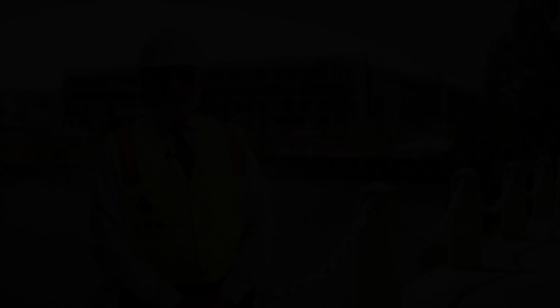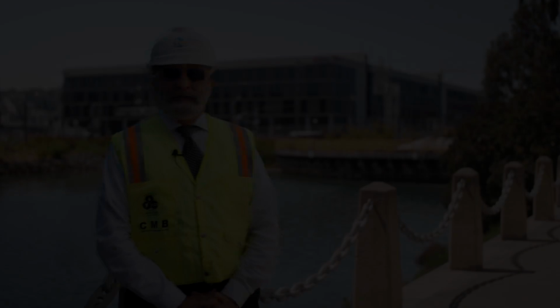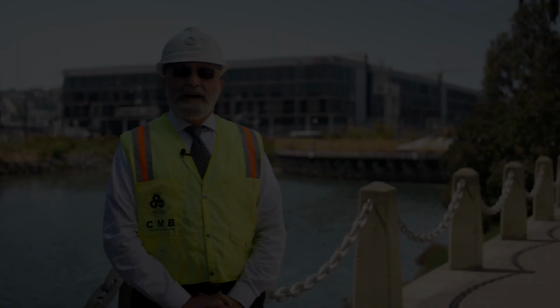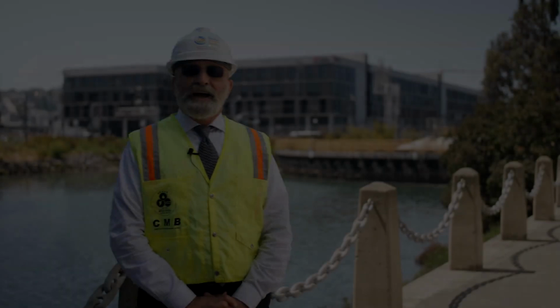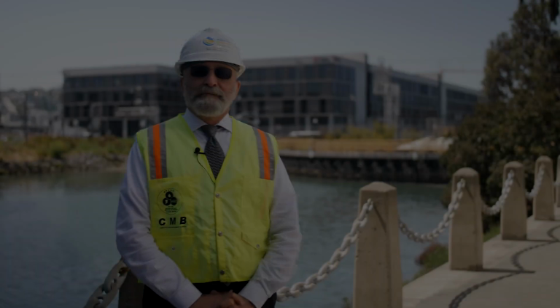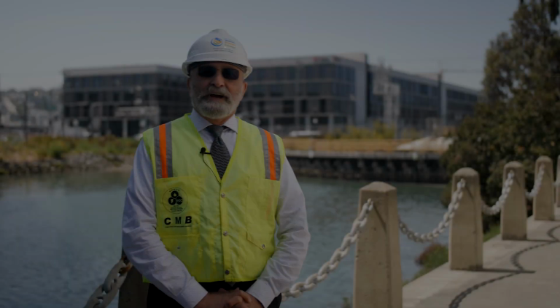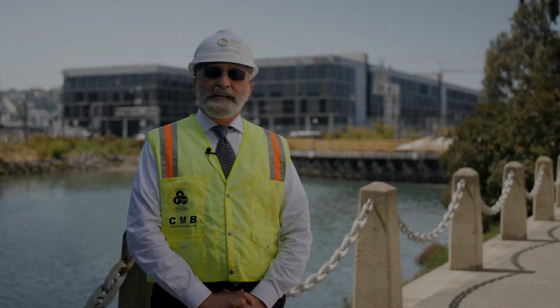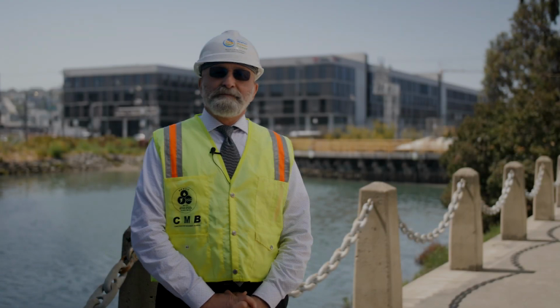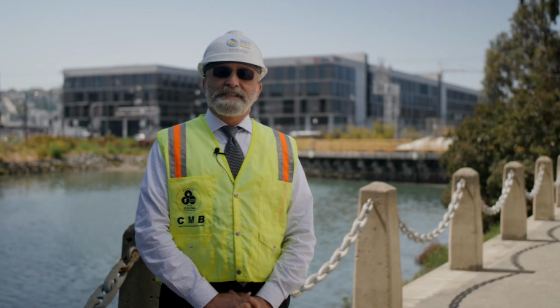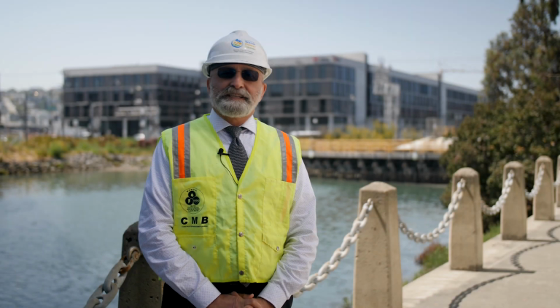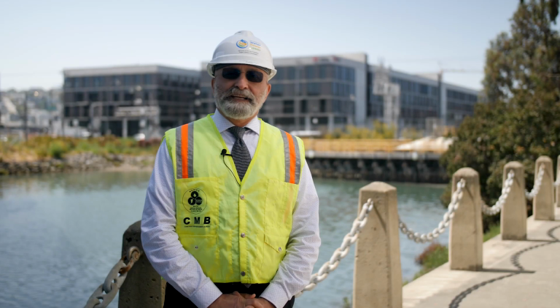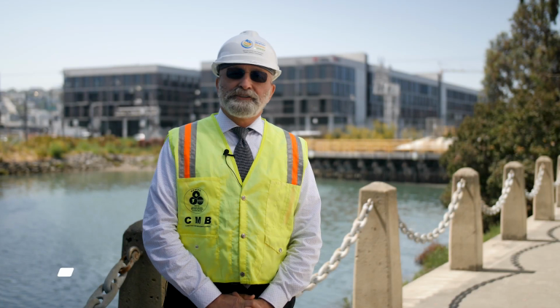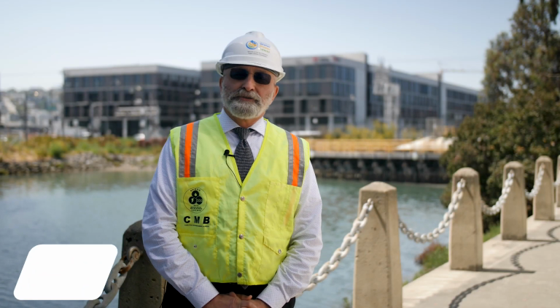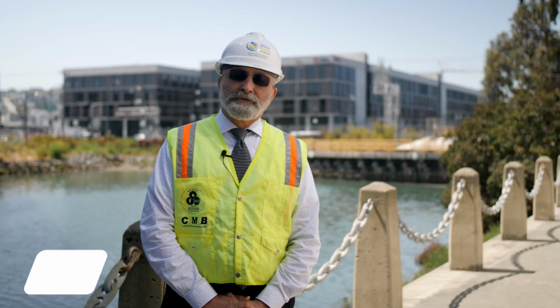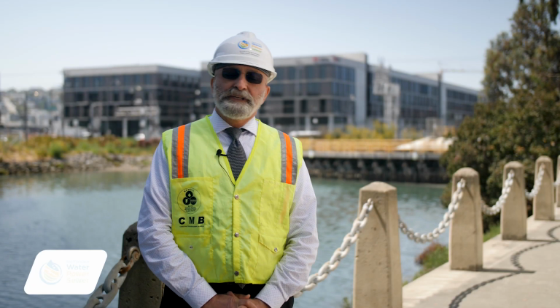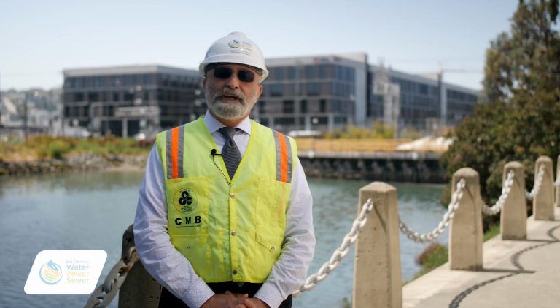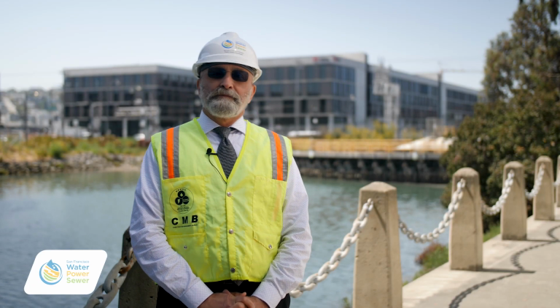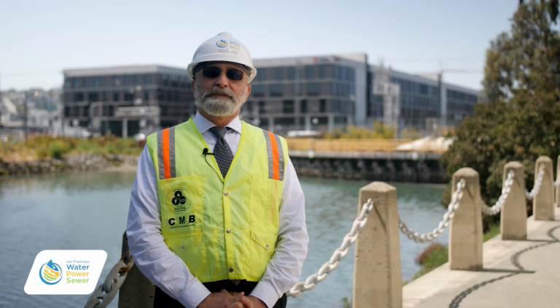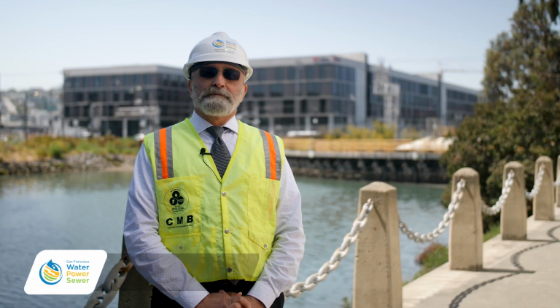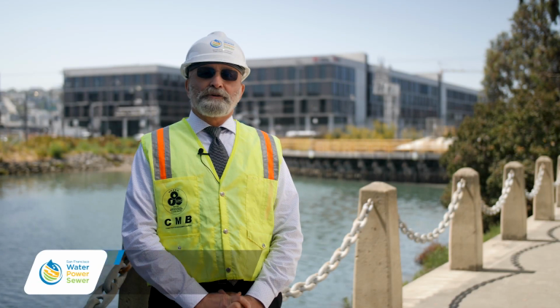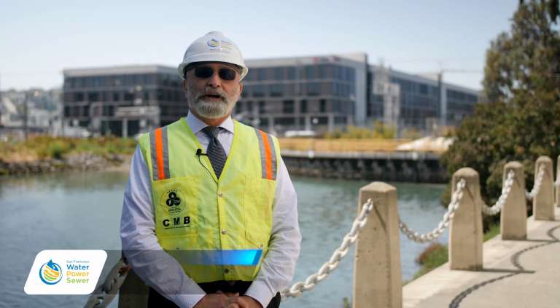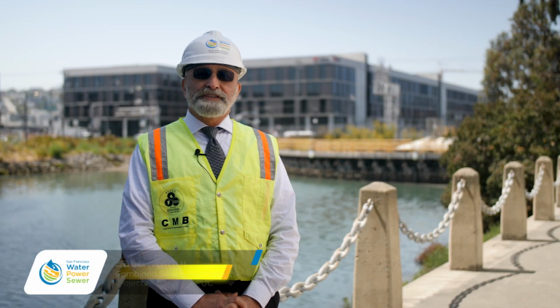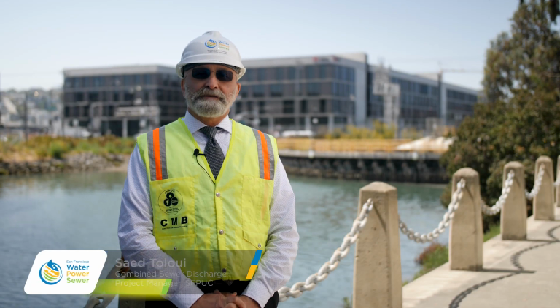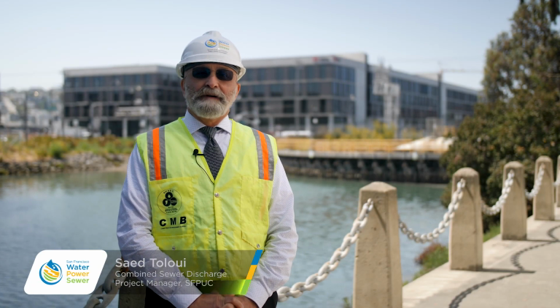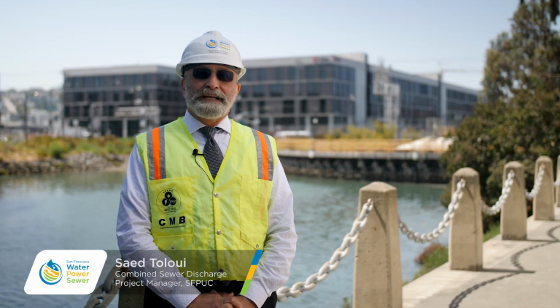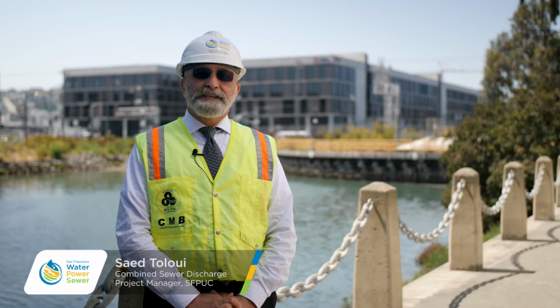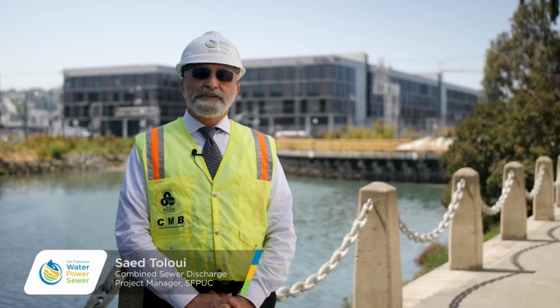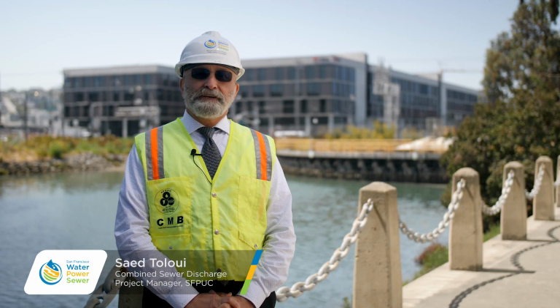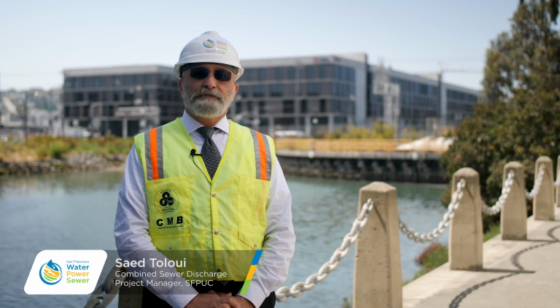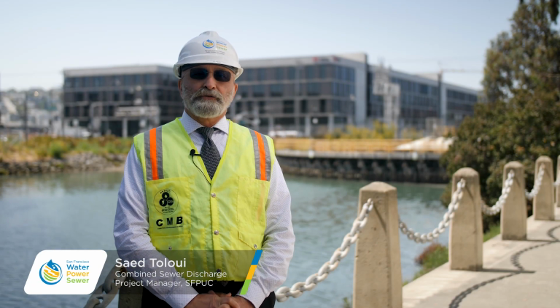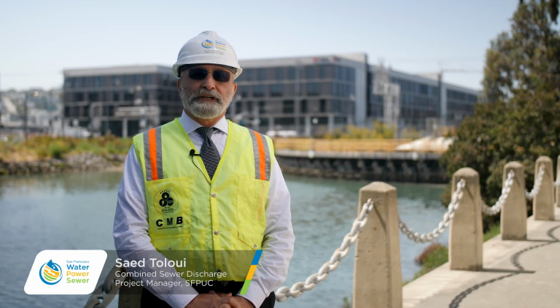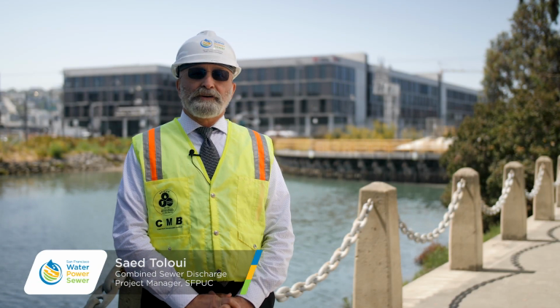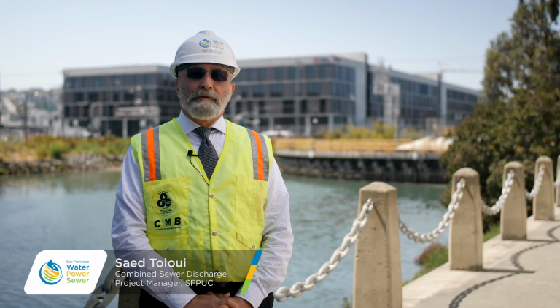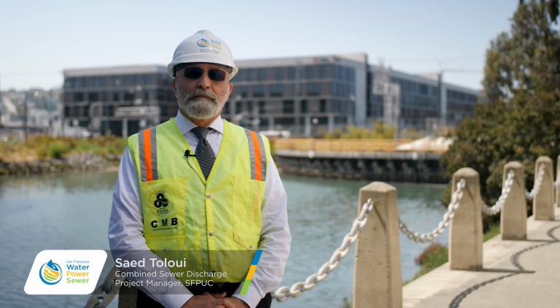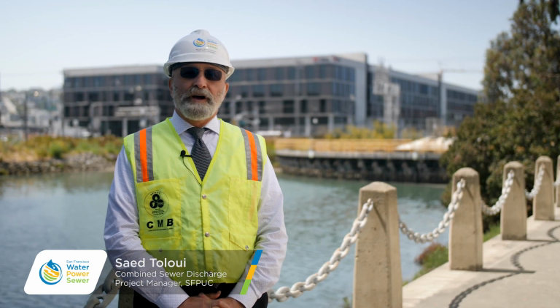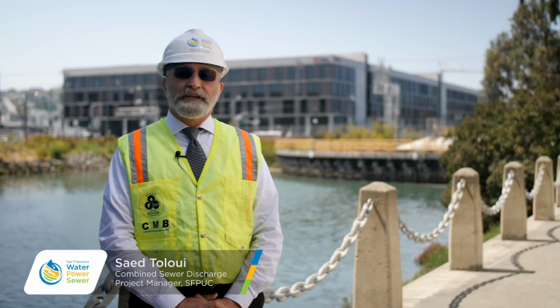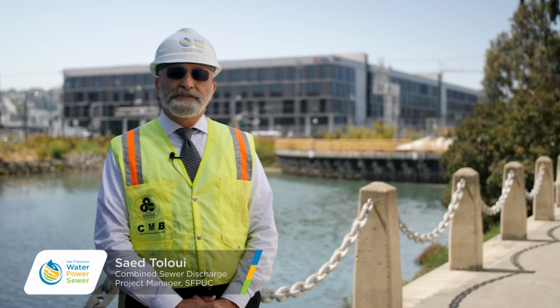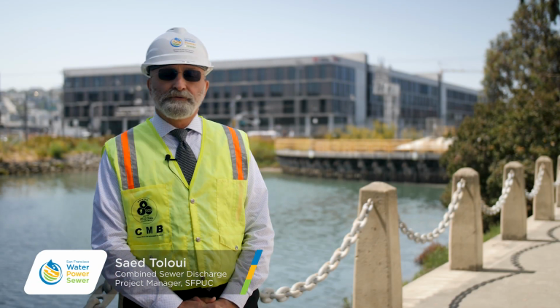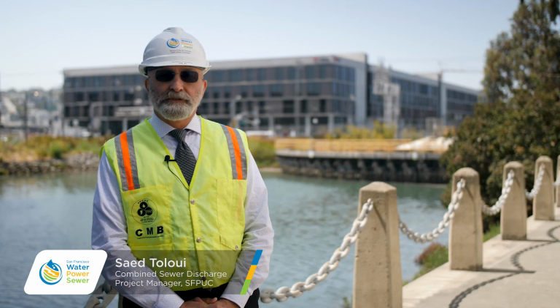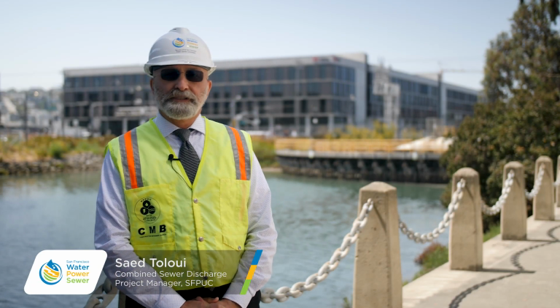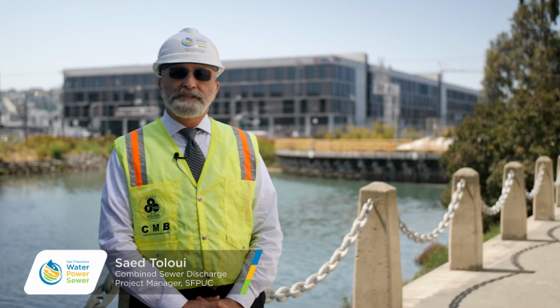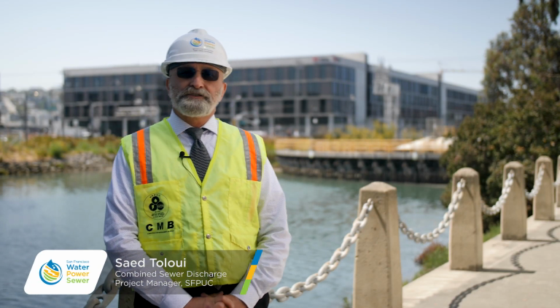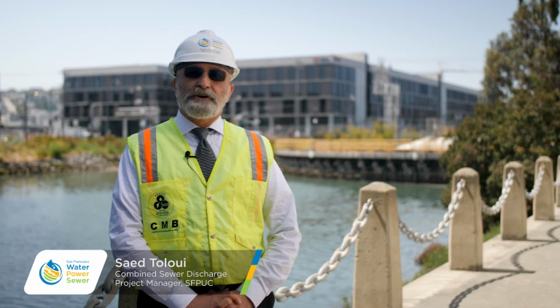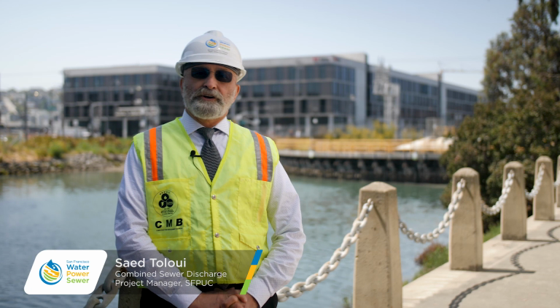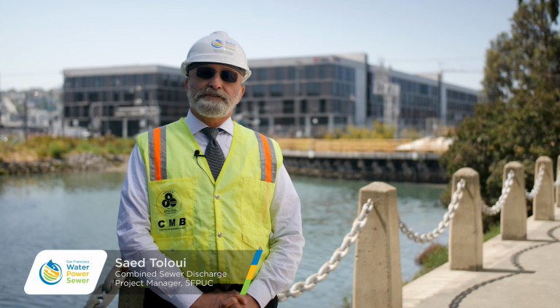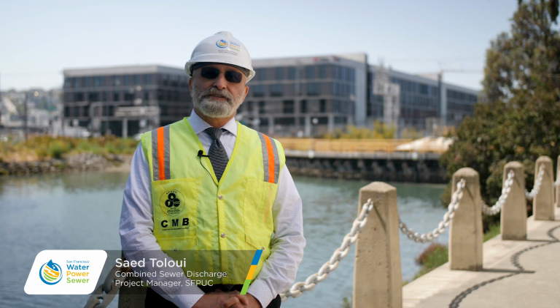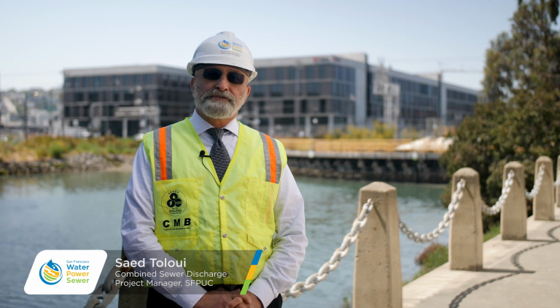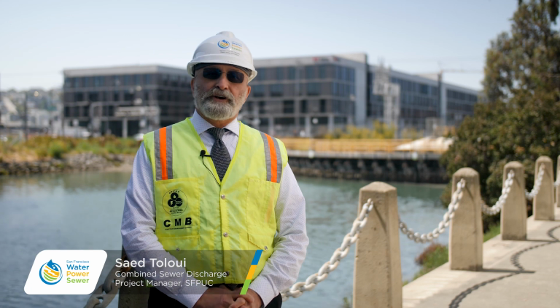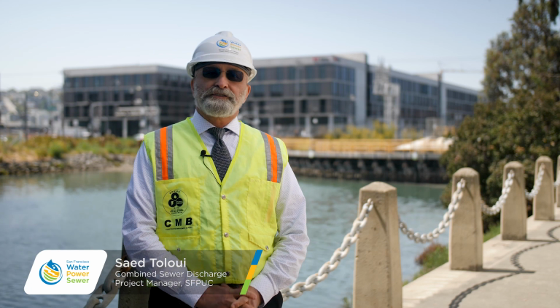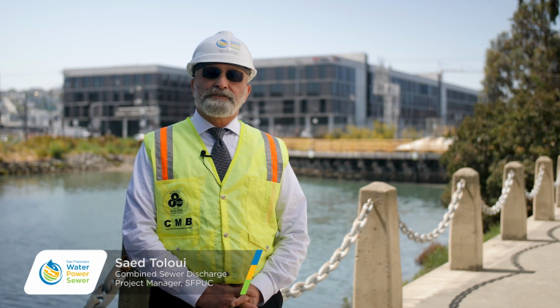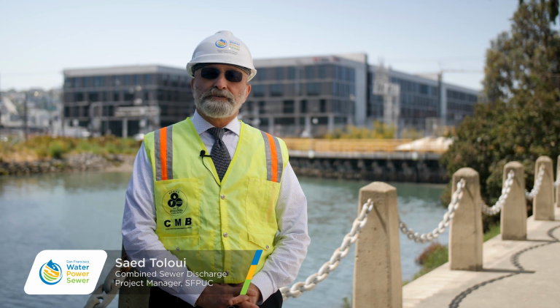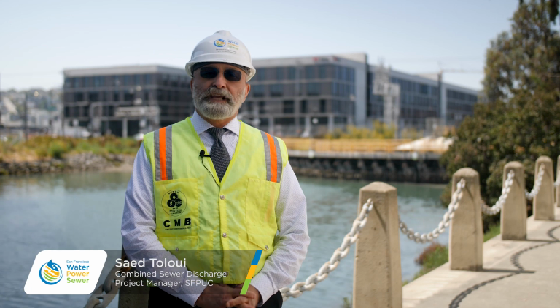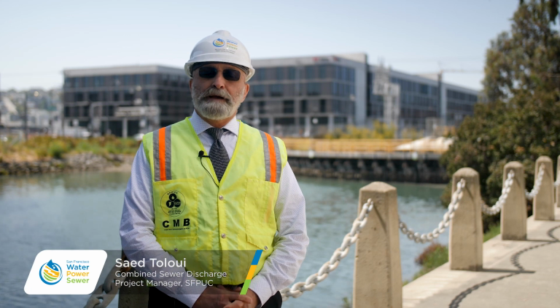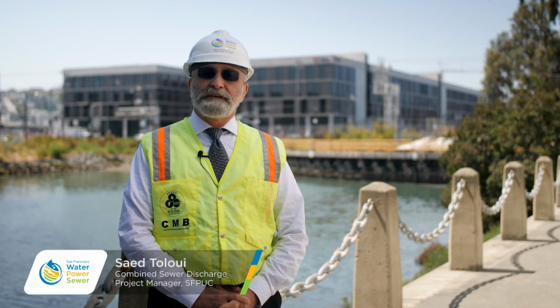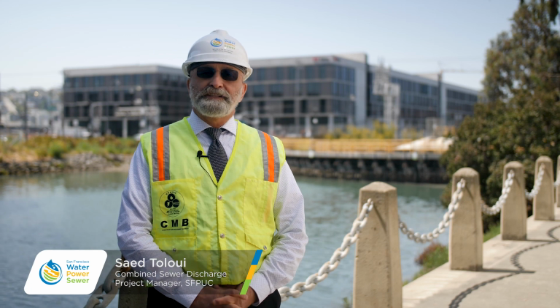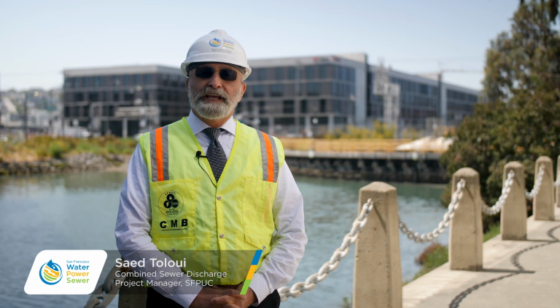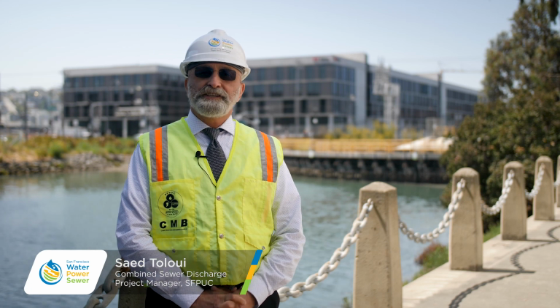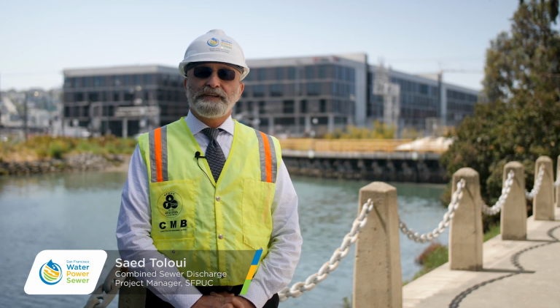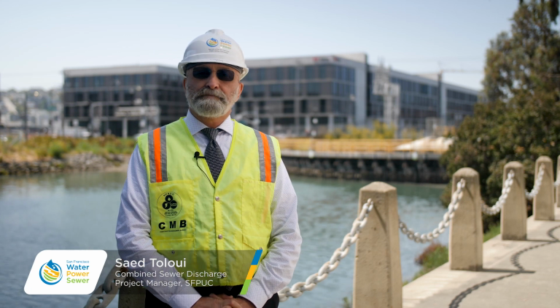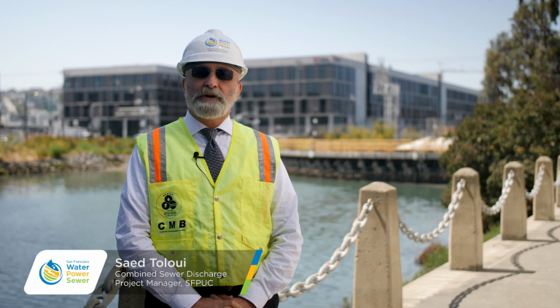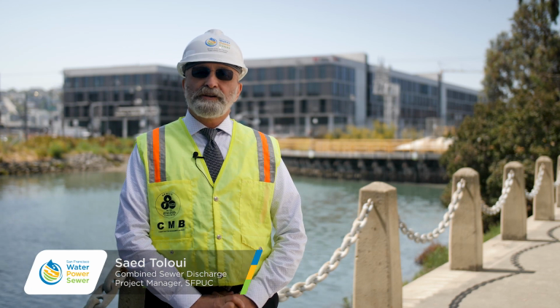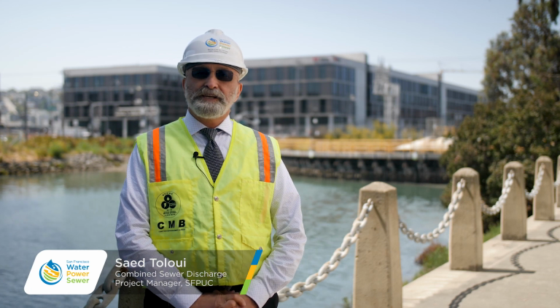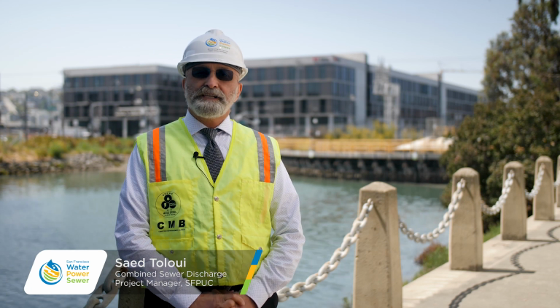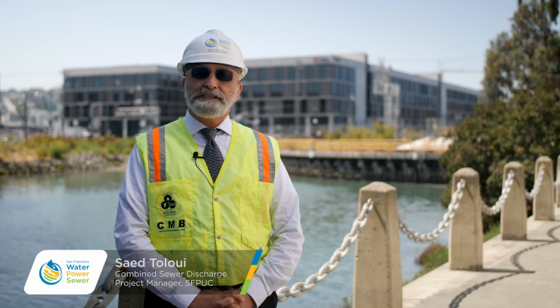Hi, my name is Saeed Tuloui. I'm the project manager for the combined sewer discharge structure rehabilitation projects.